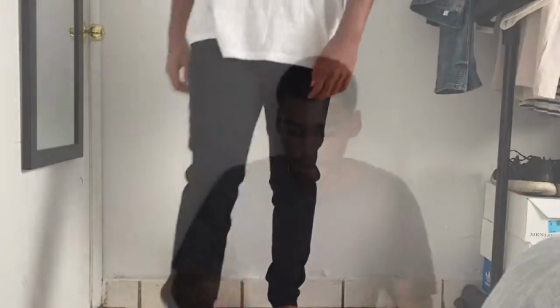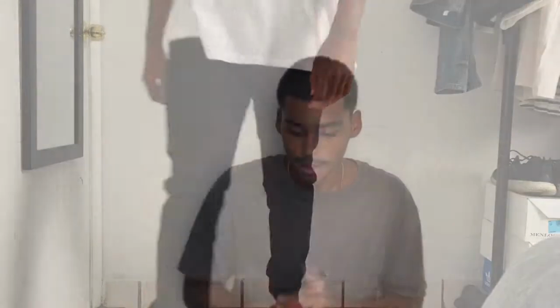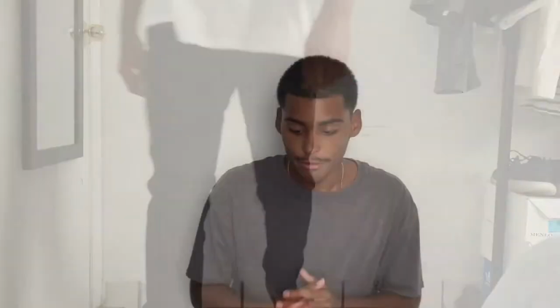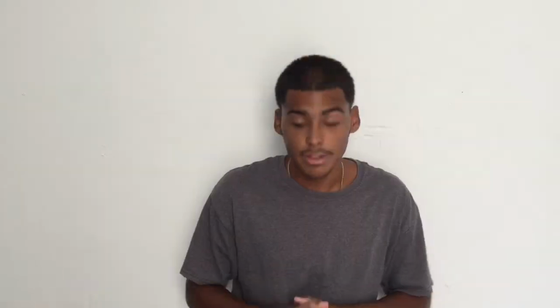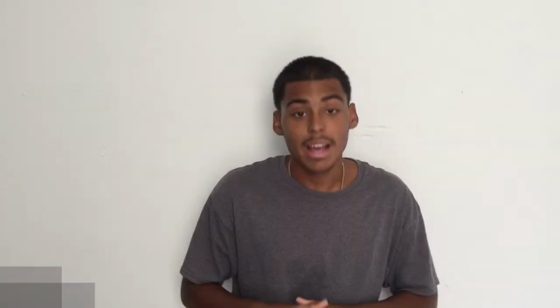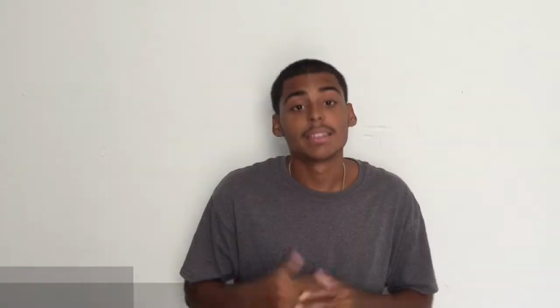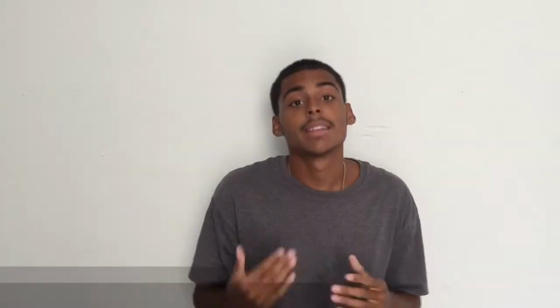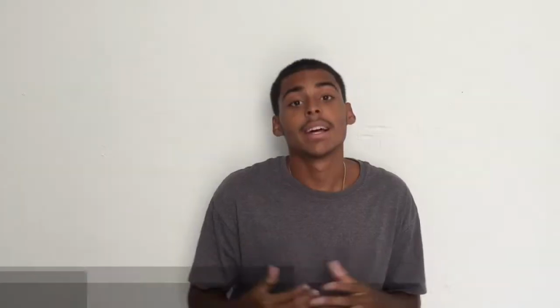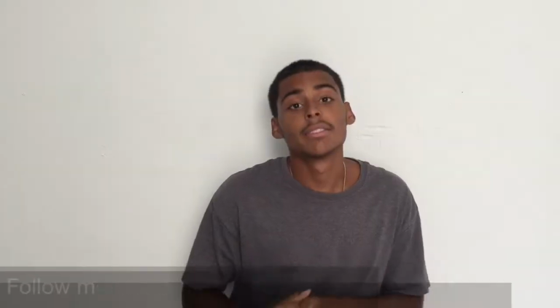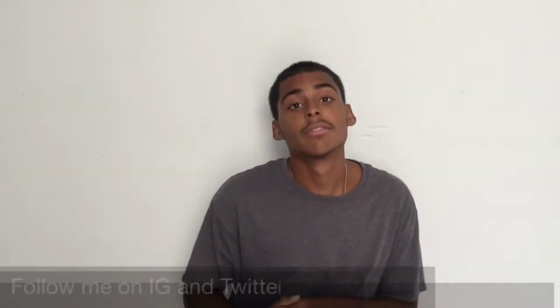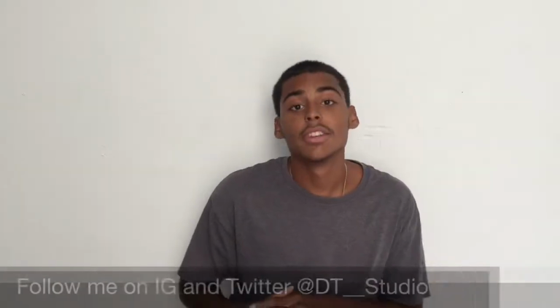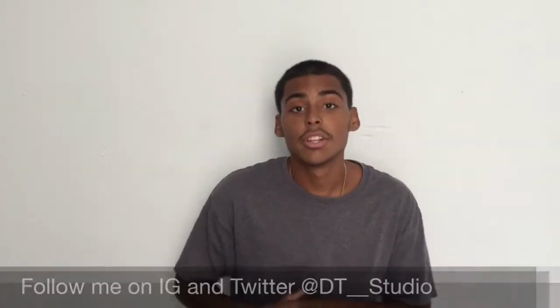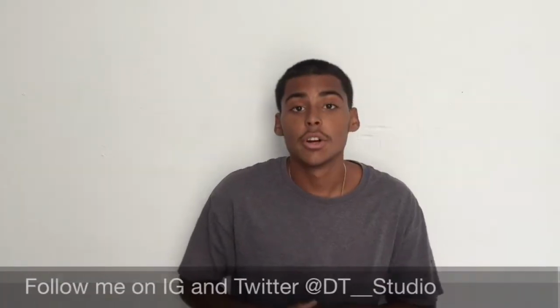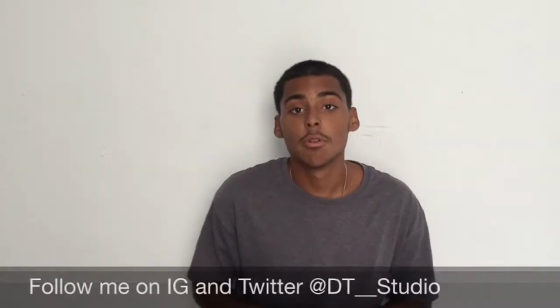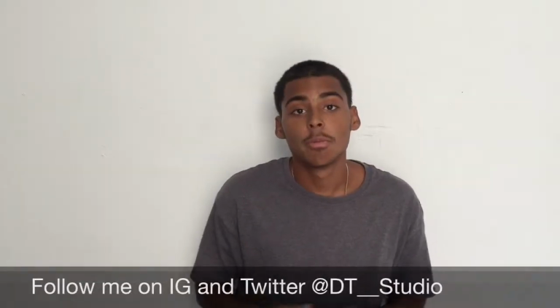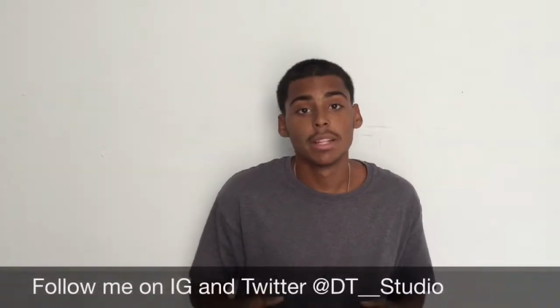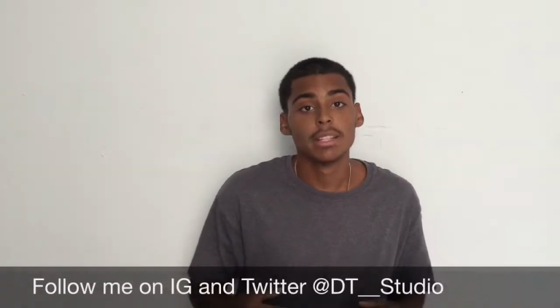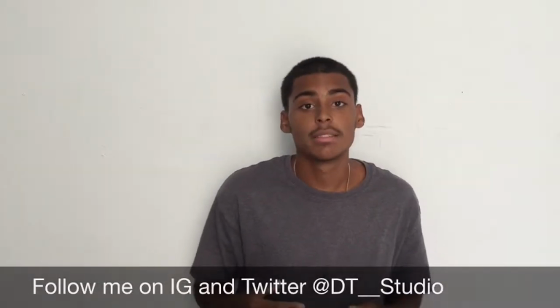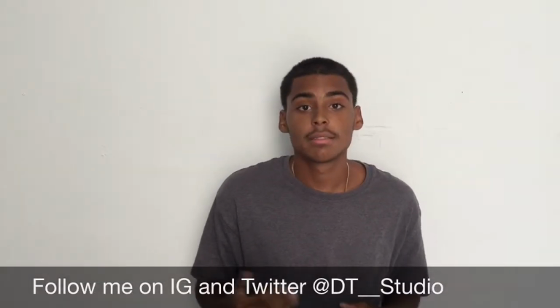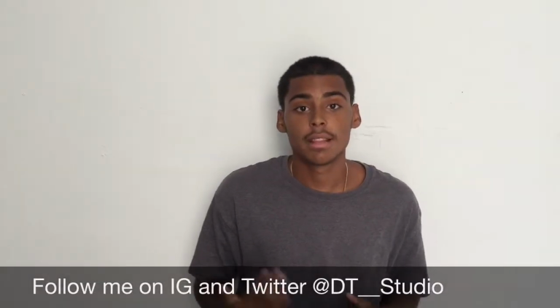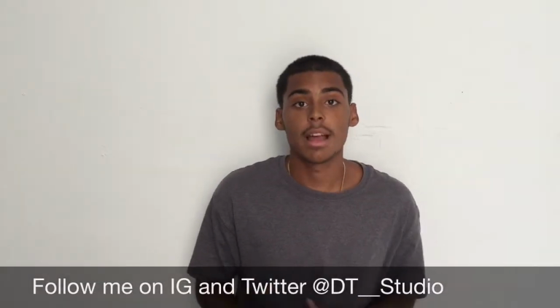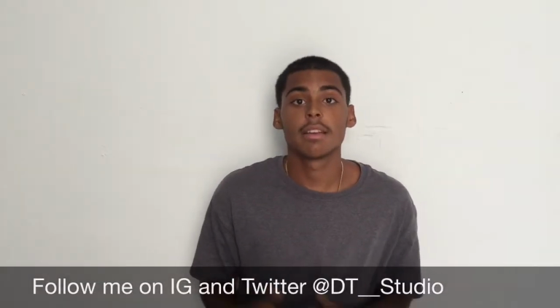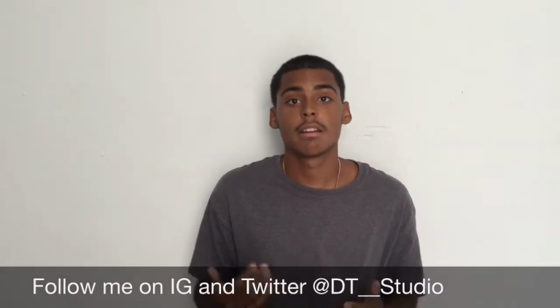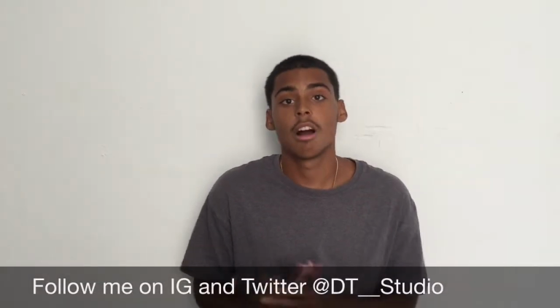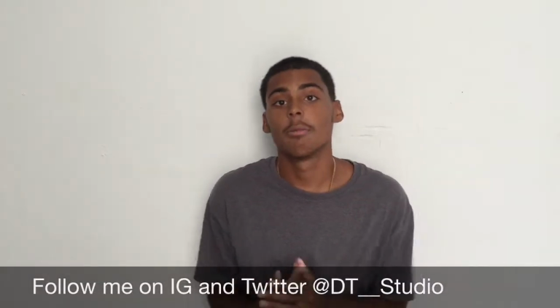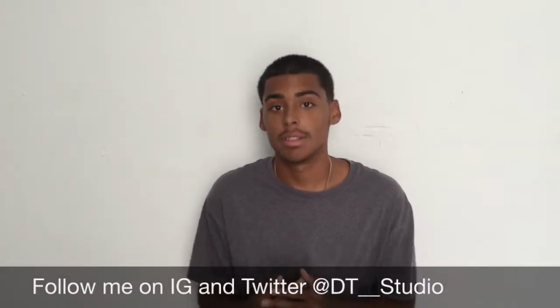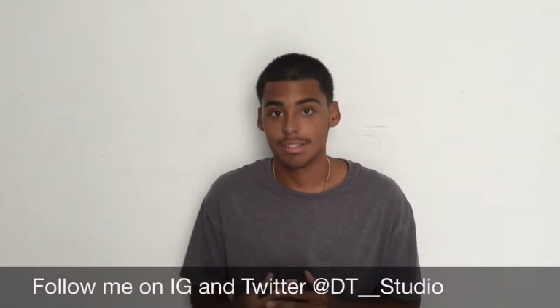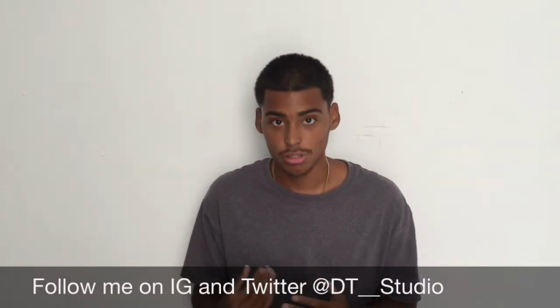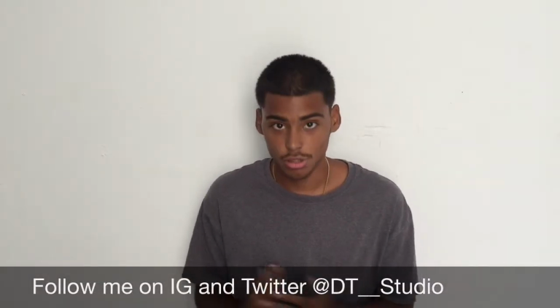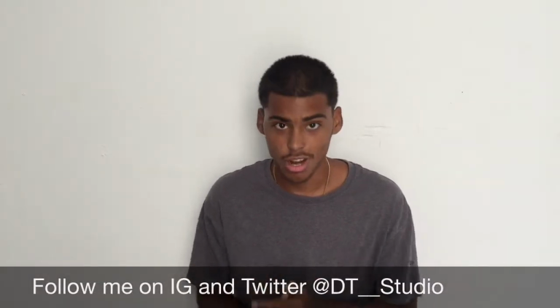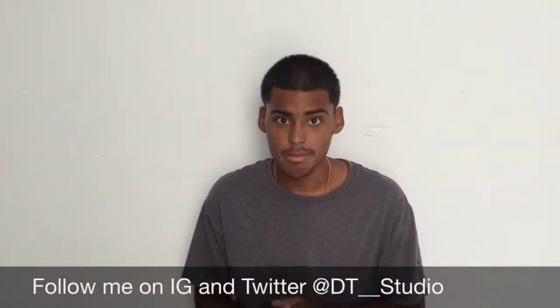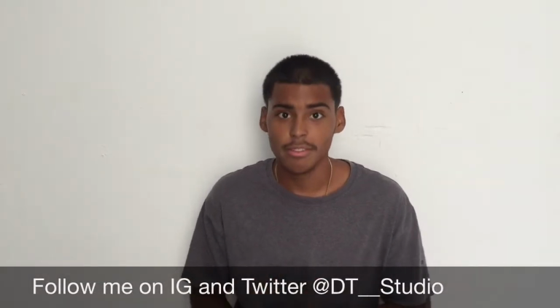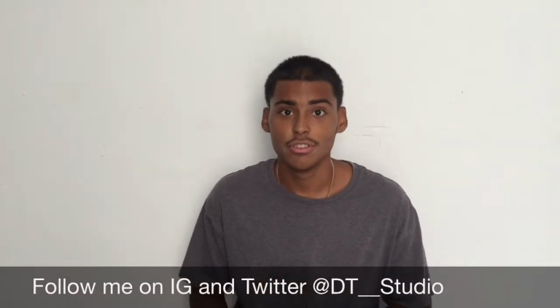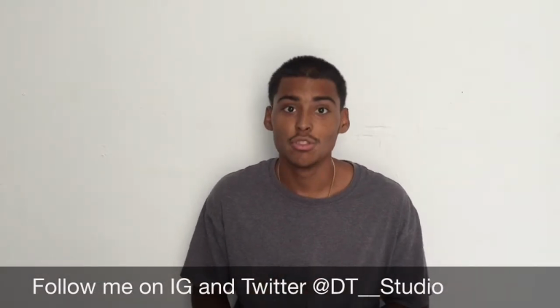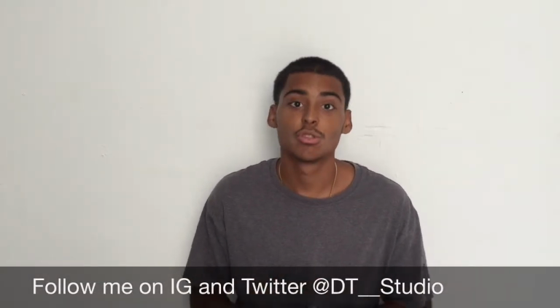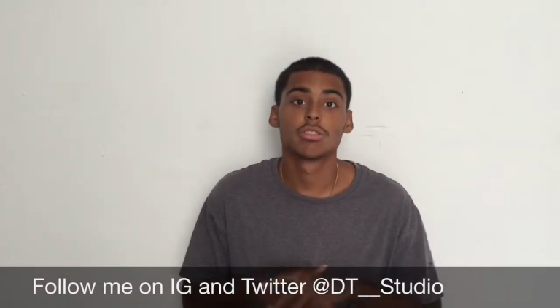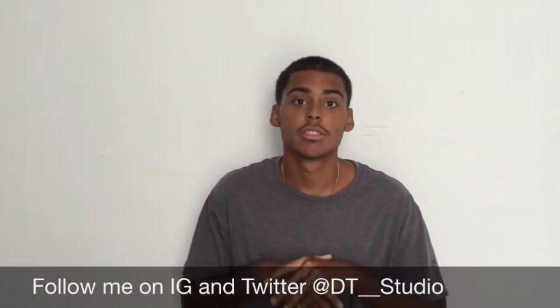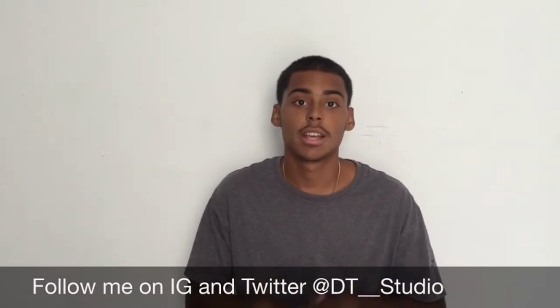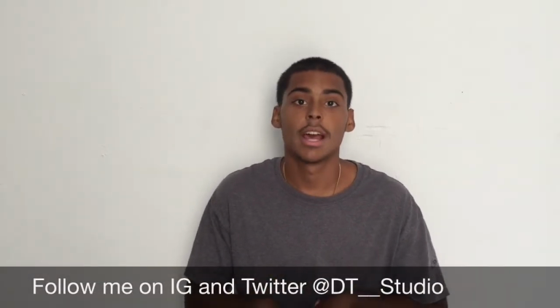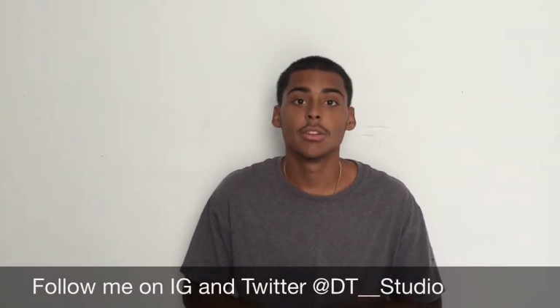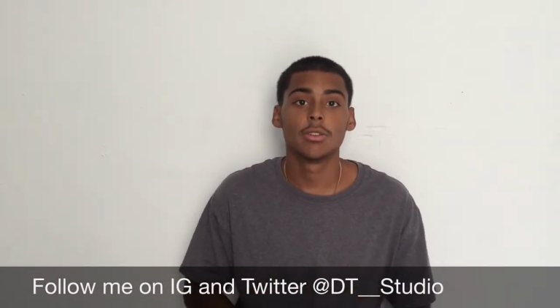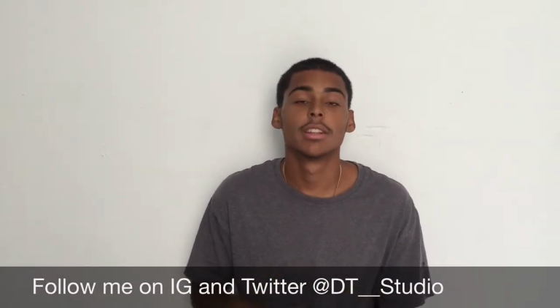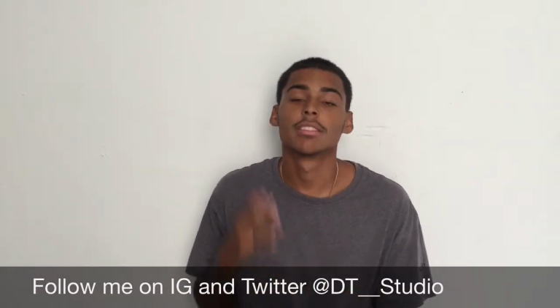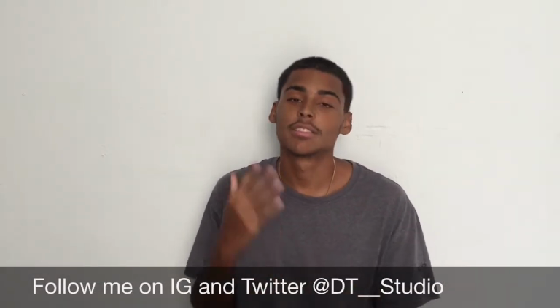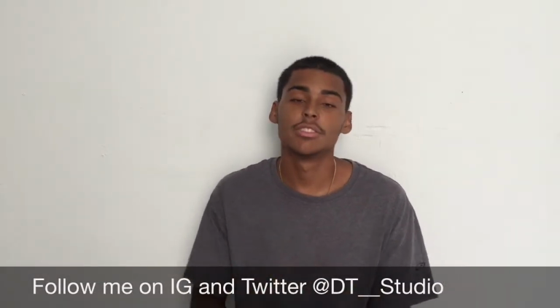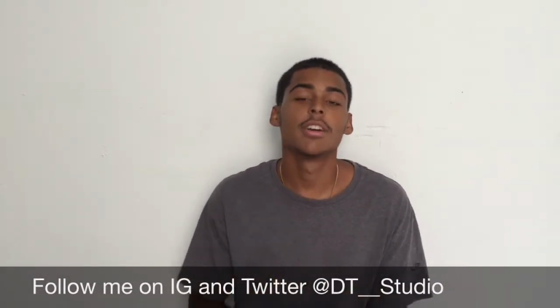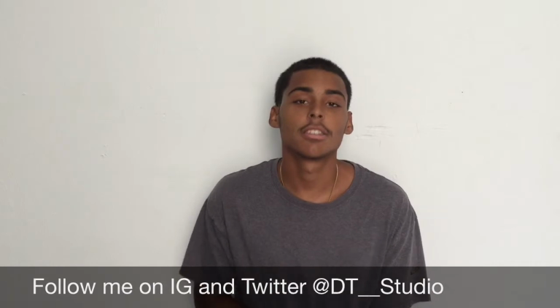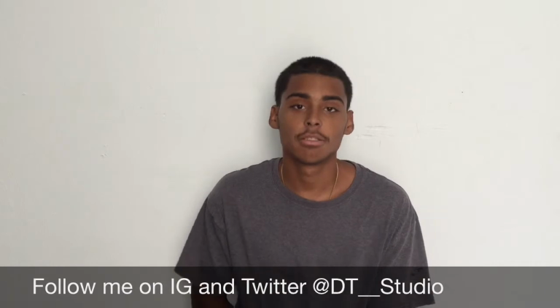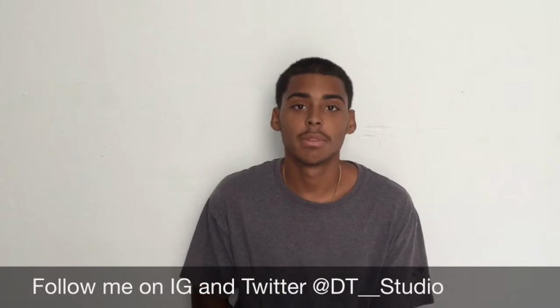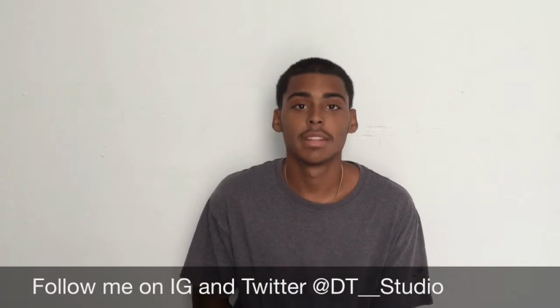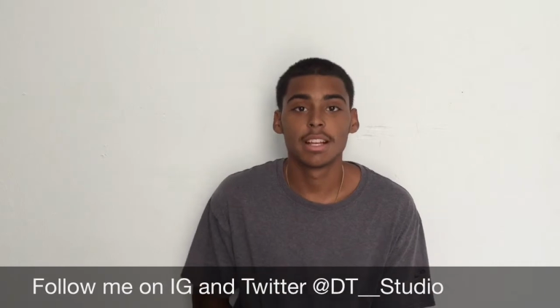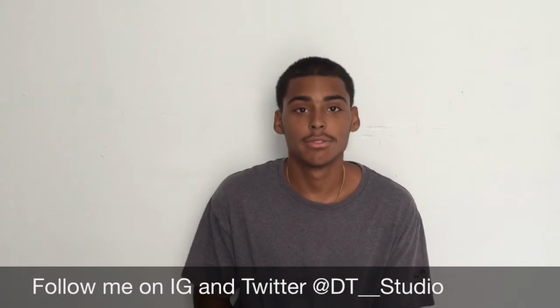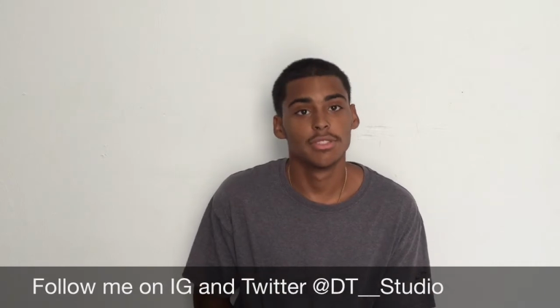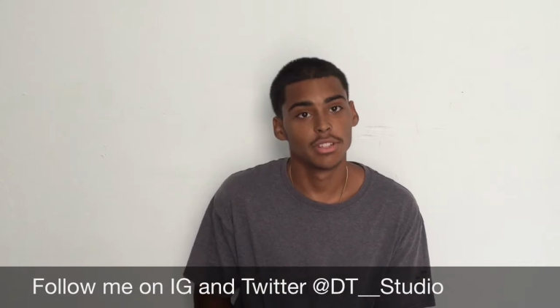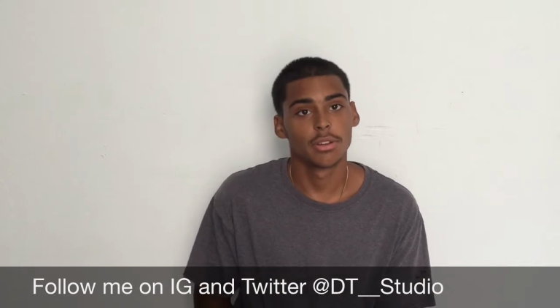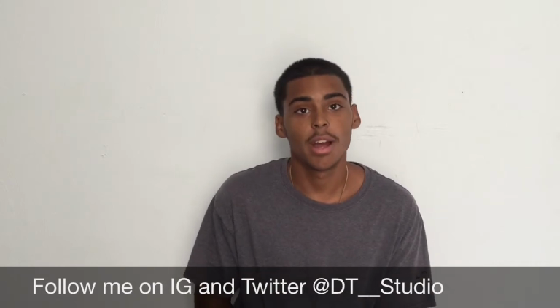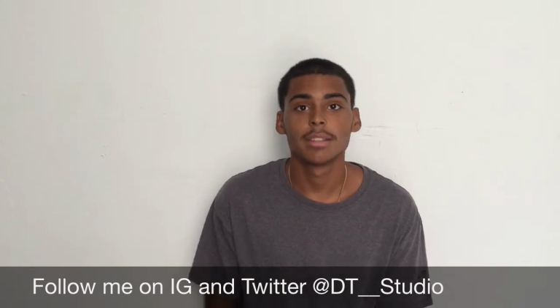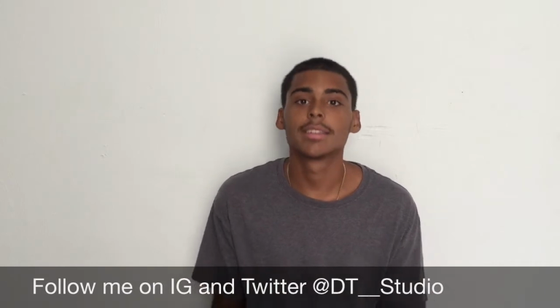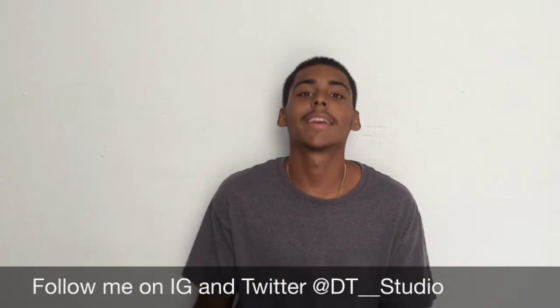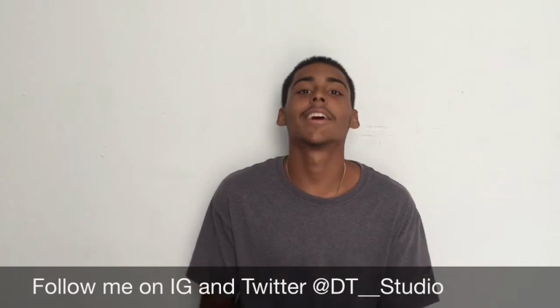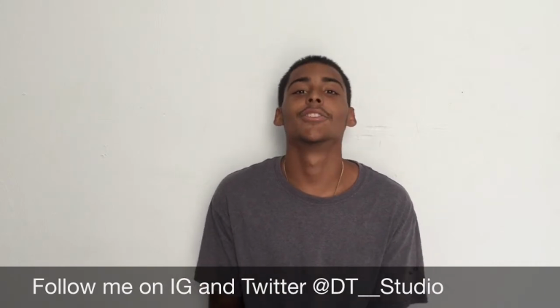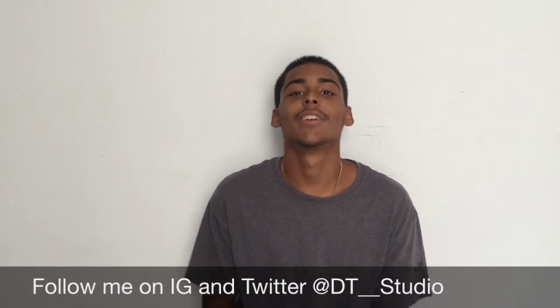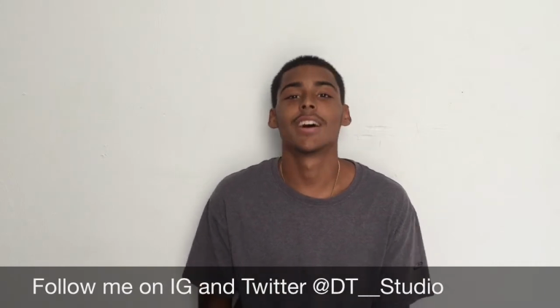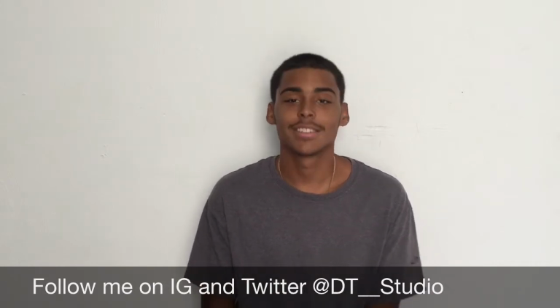If you guys liked the video, please like, comment, and subscribe if you're new to the channel. I'll see you guys in my next video — take care!